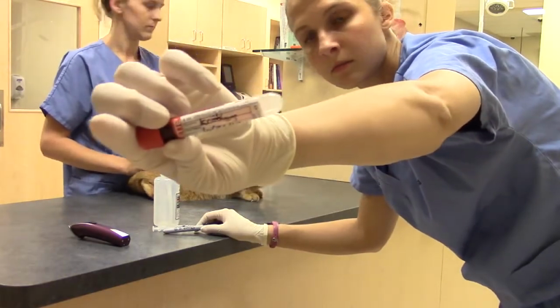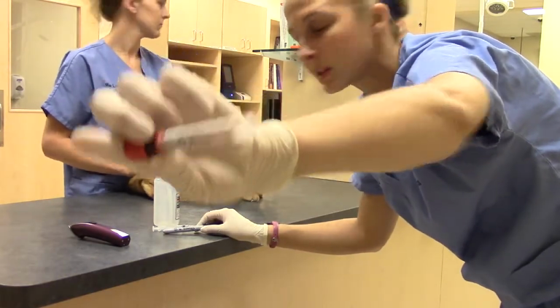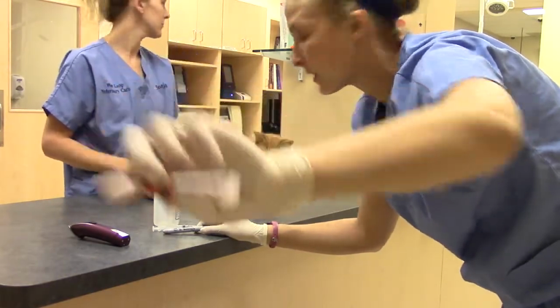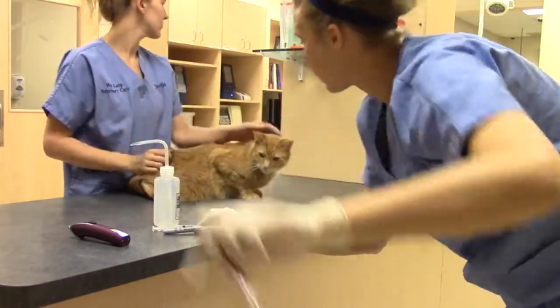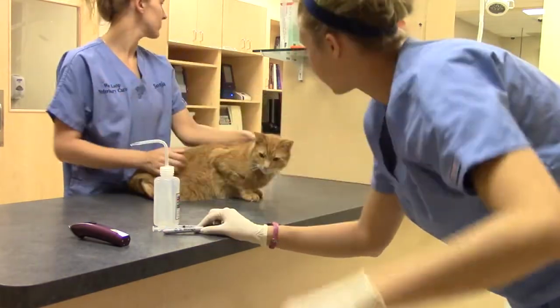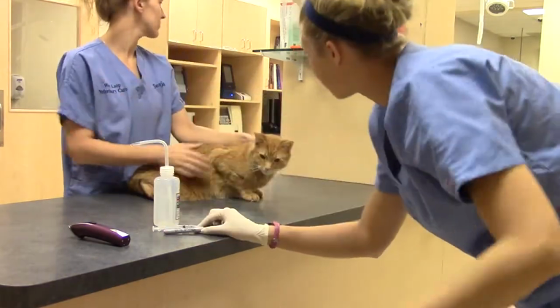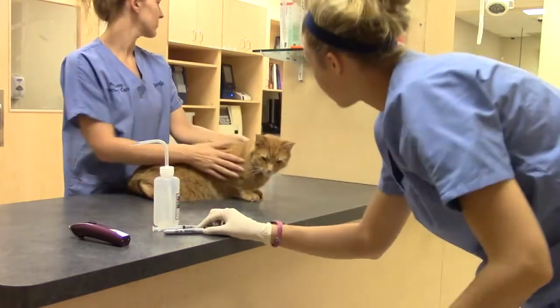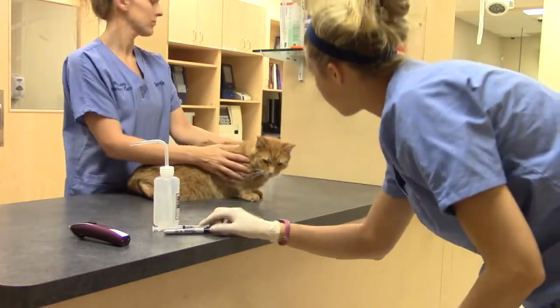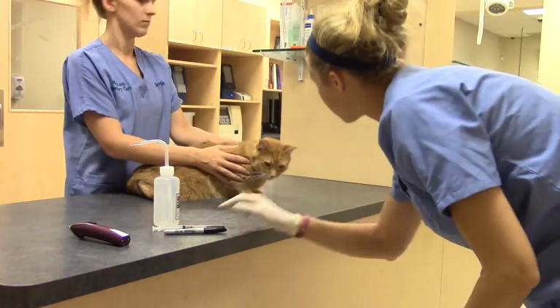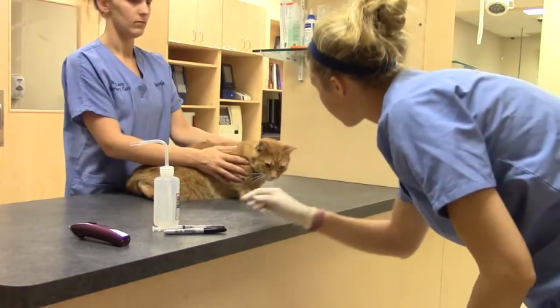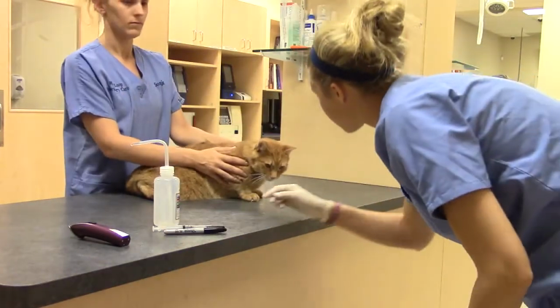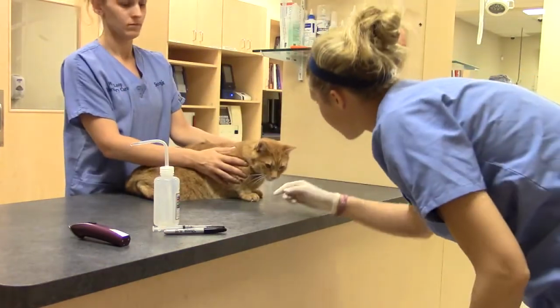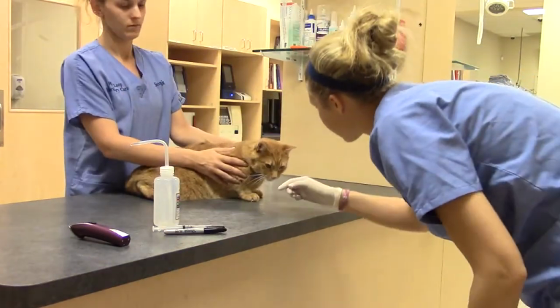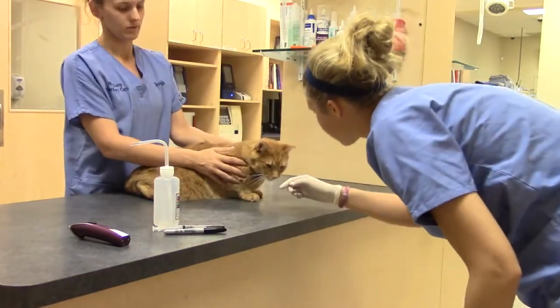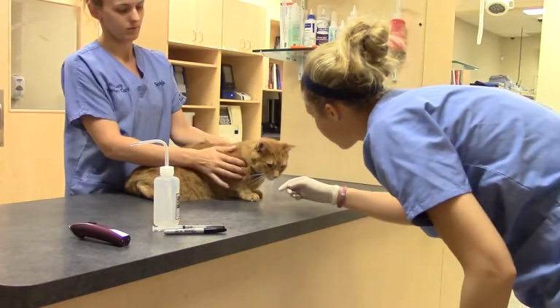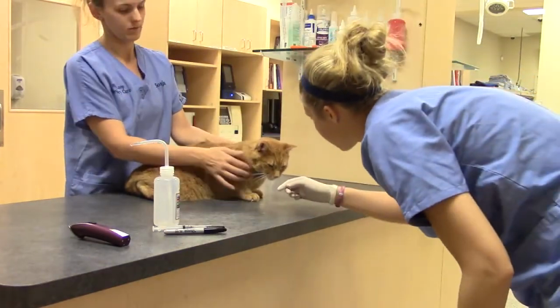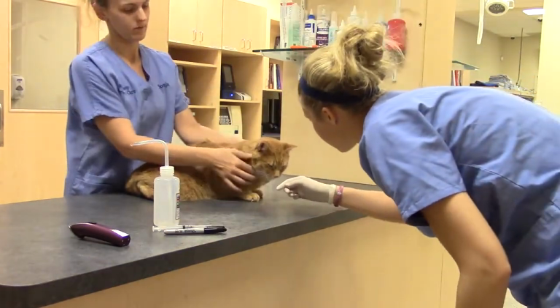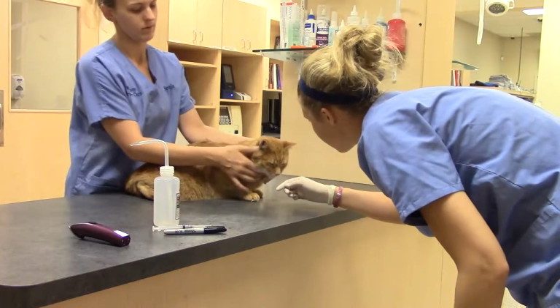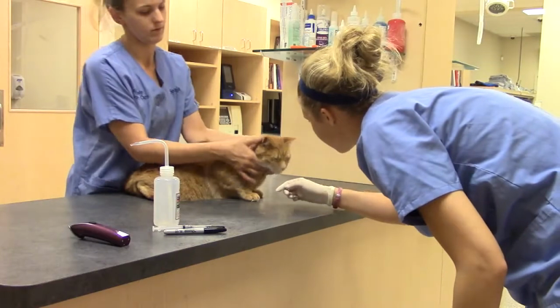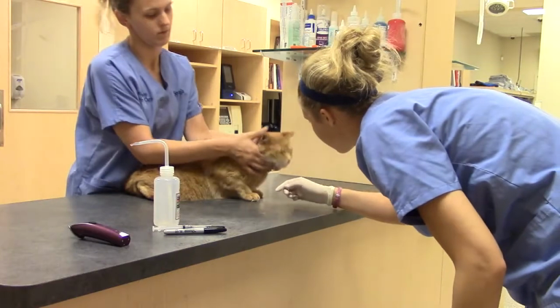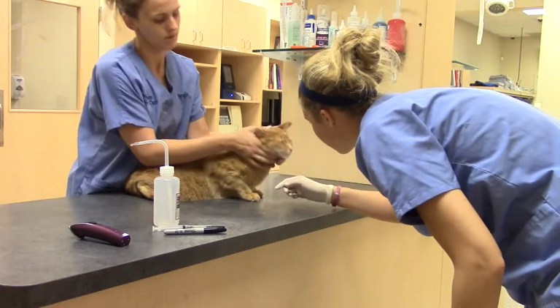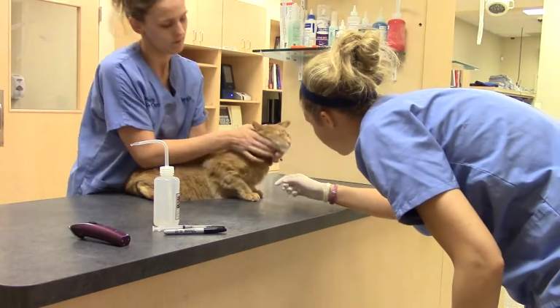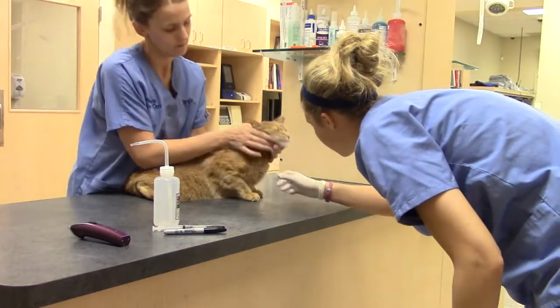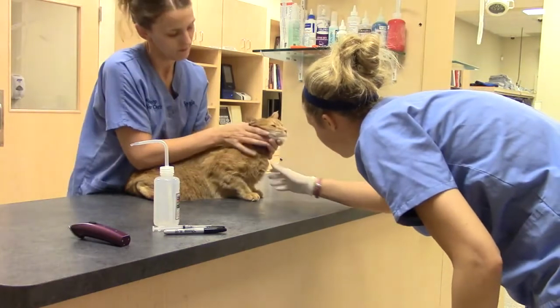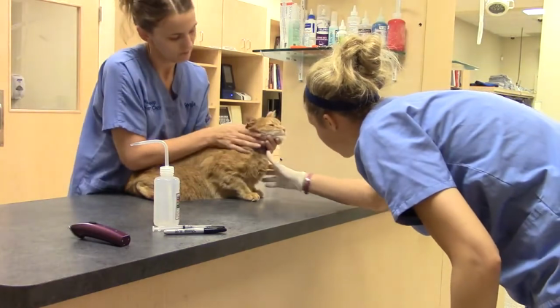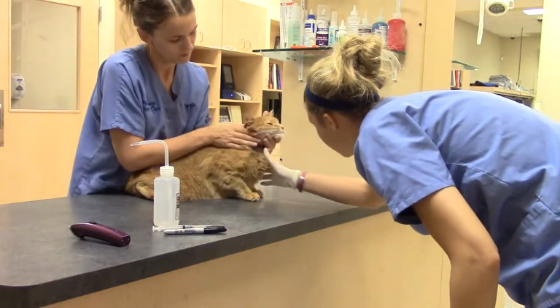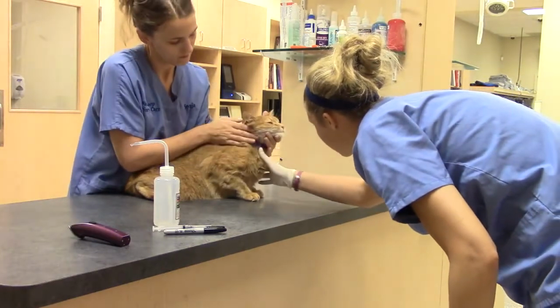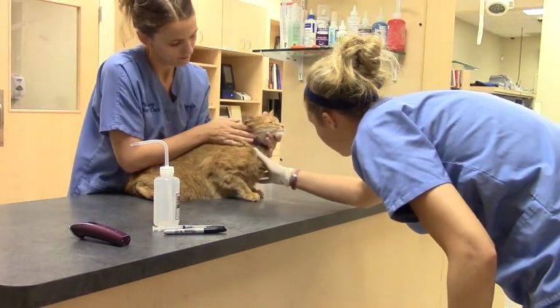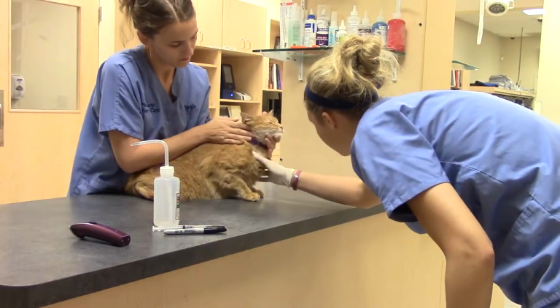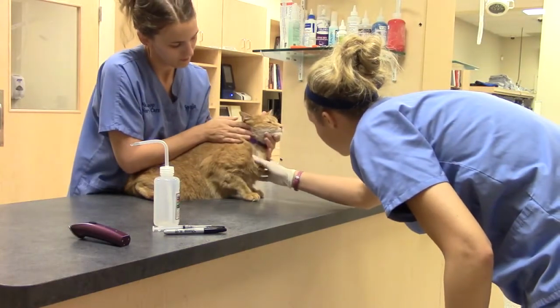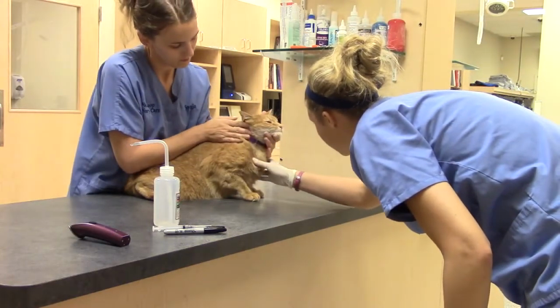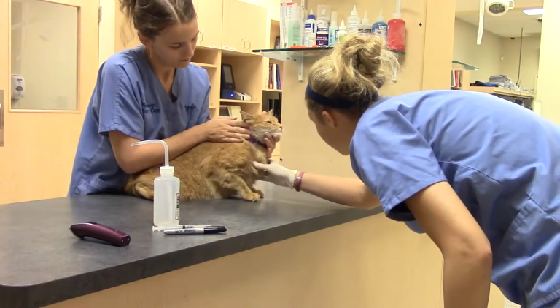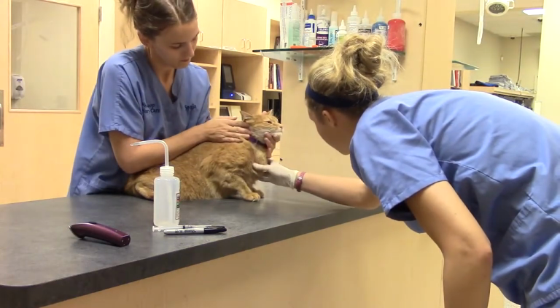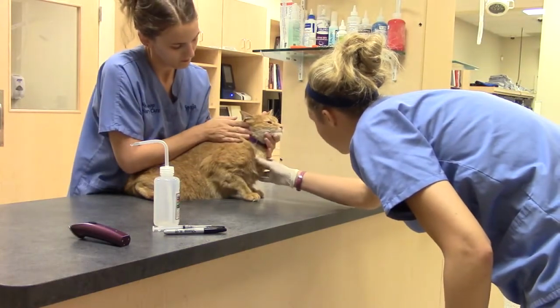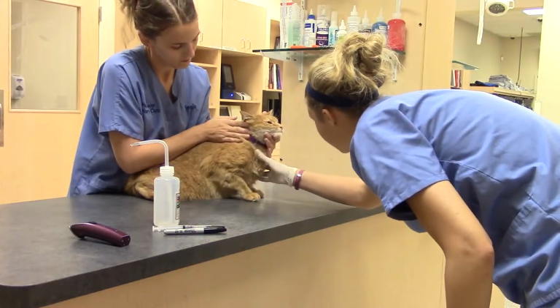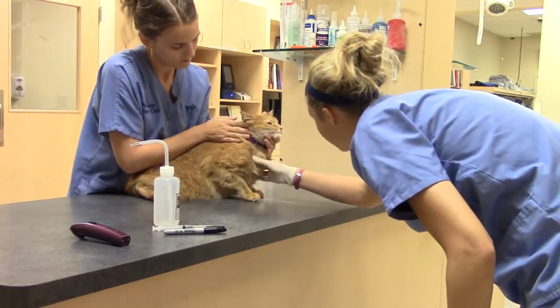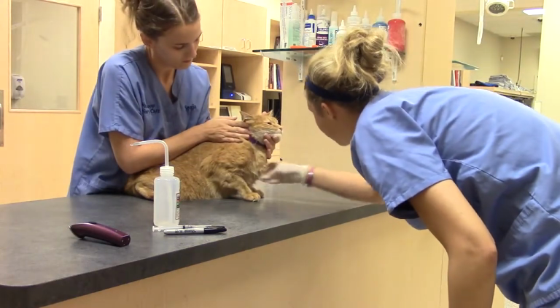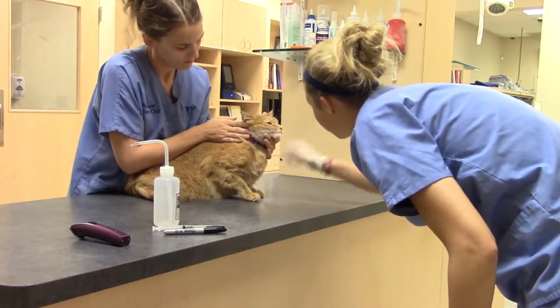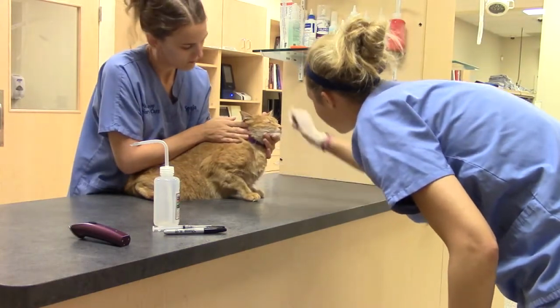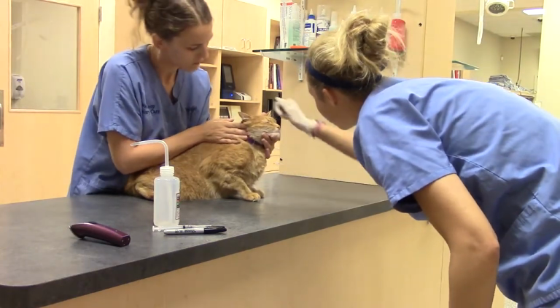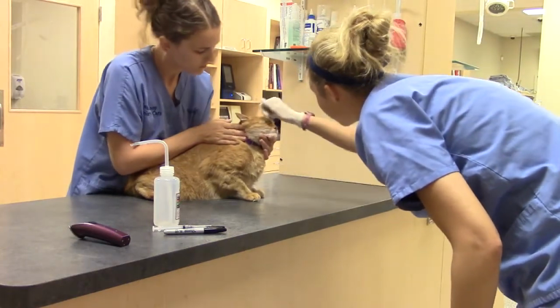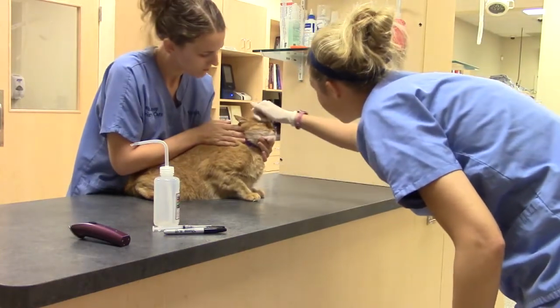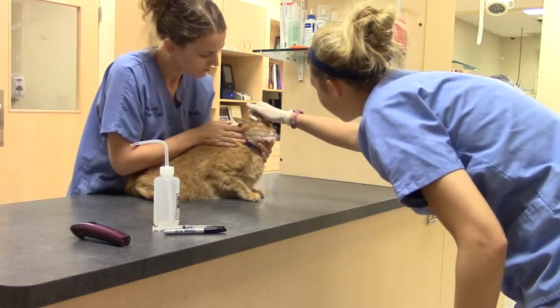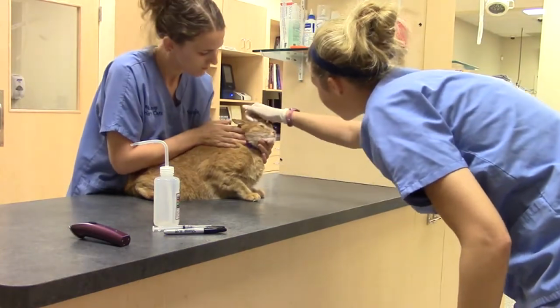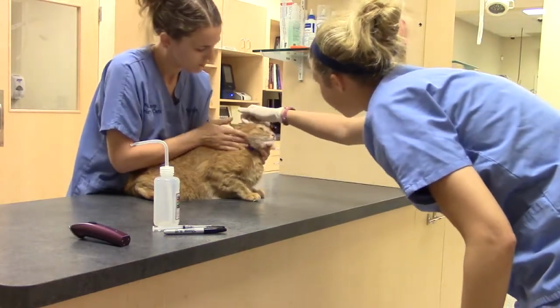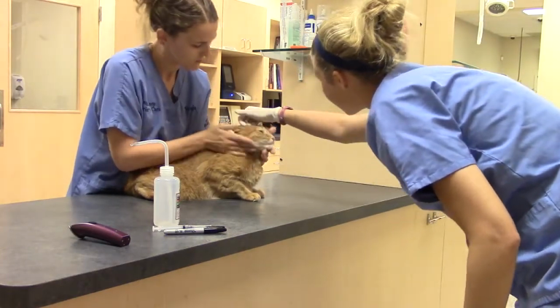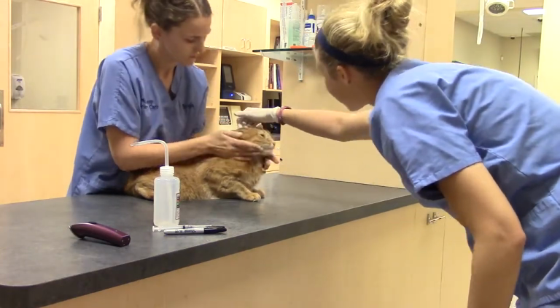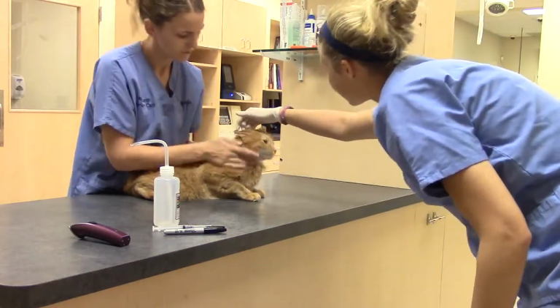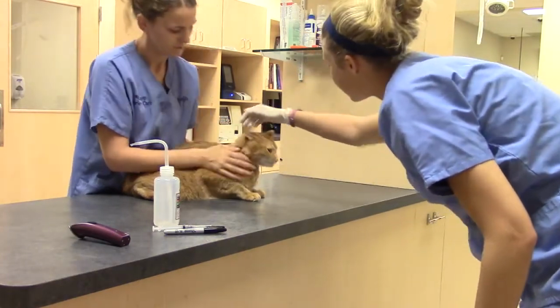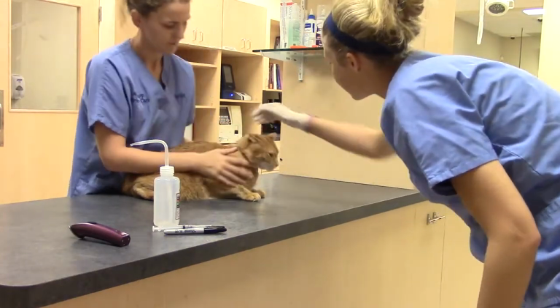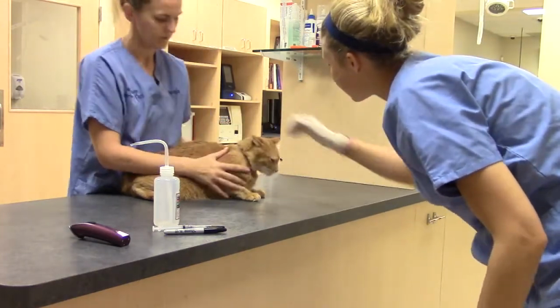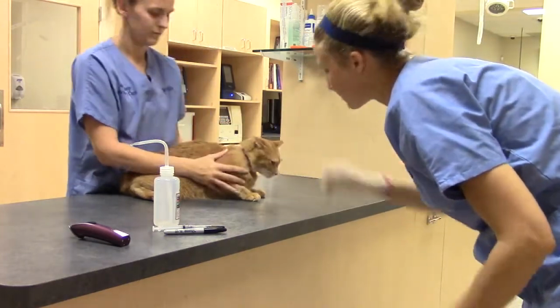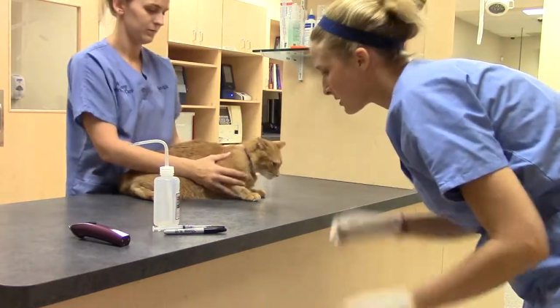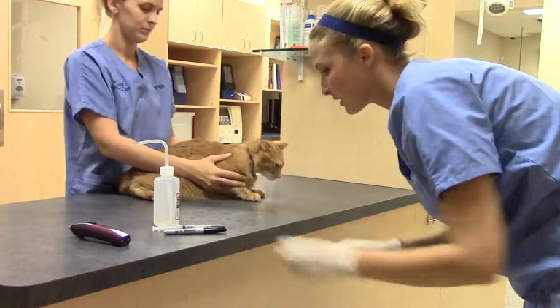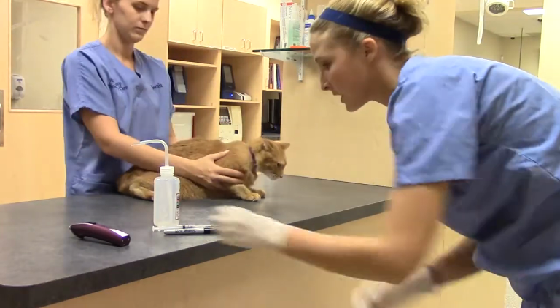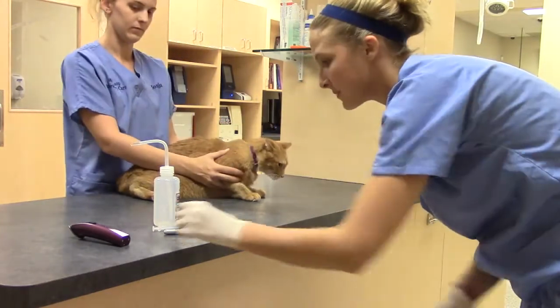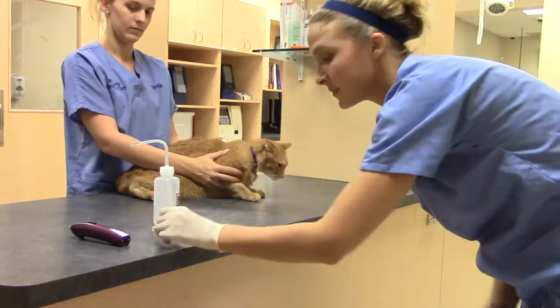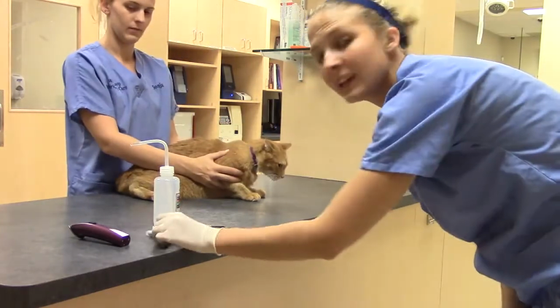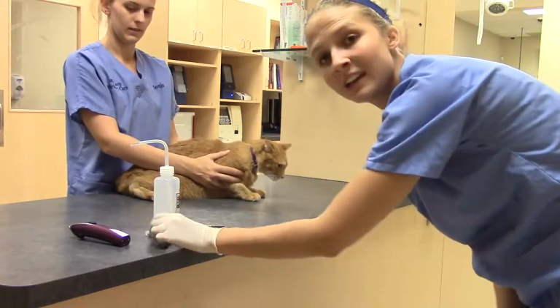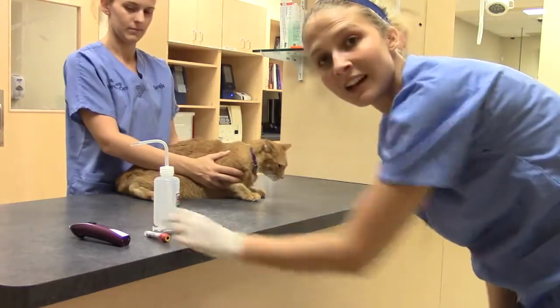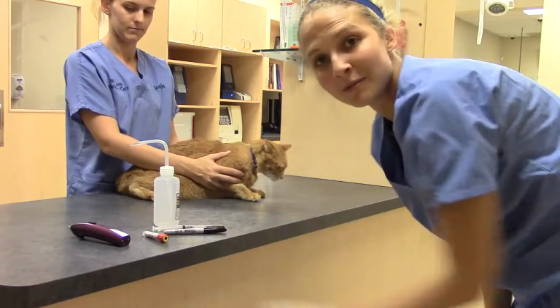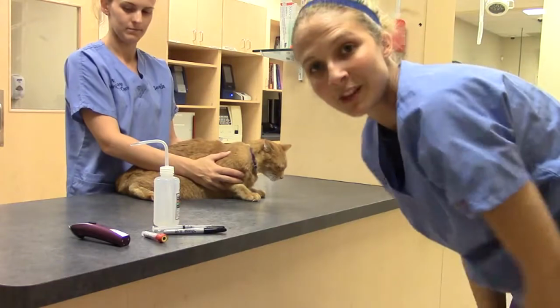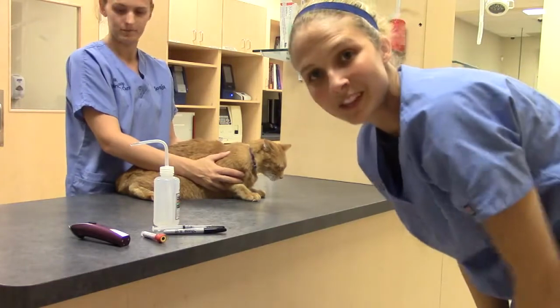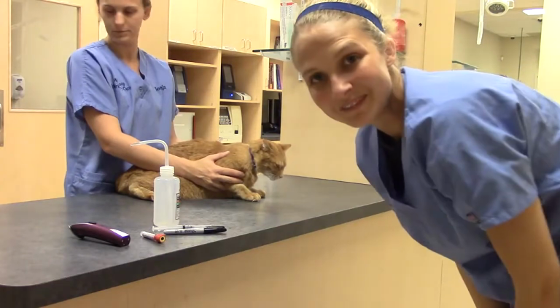We'll just make sure his neck looks good. And we're all good.